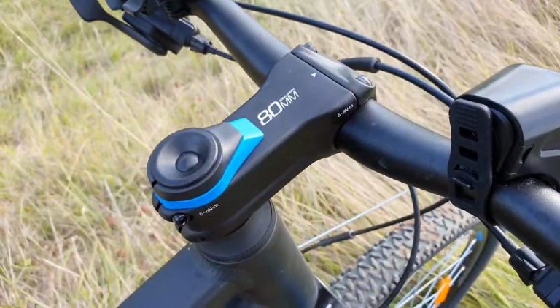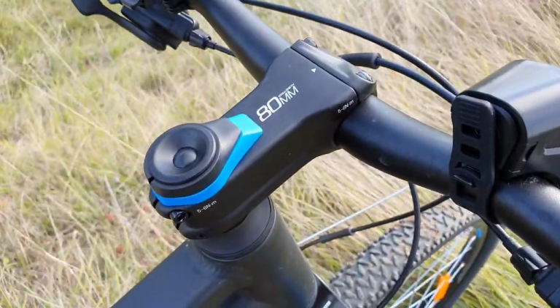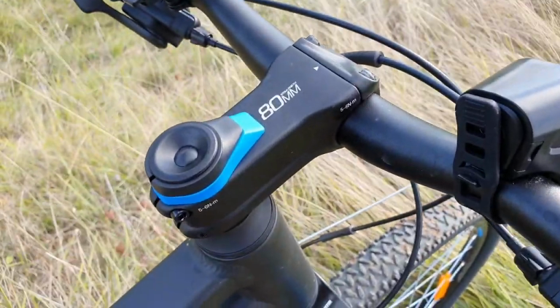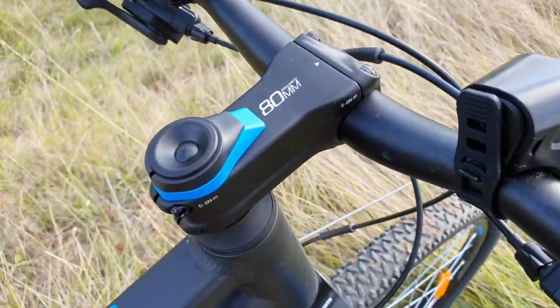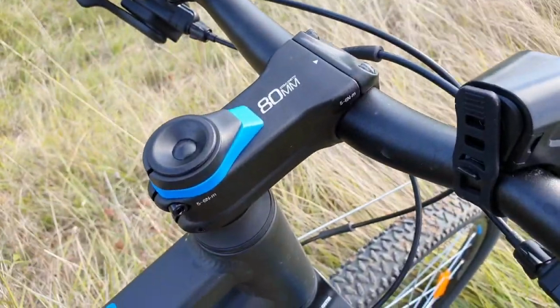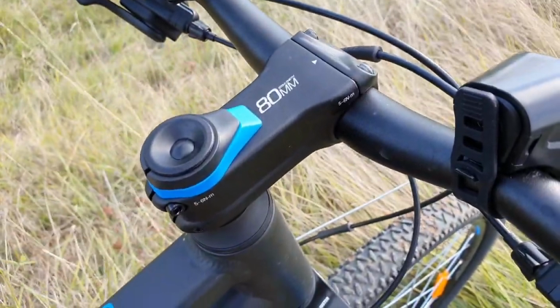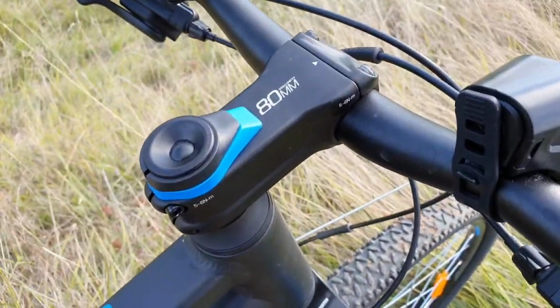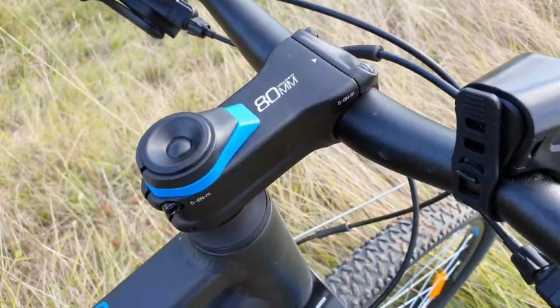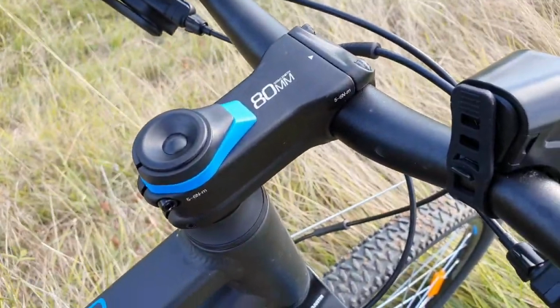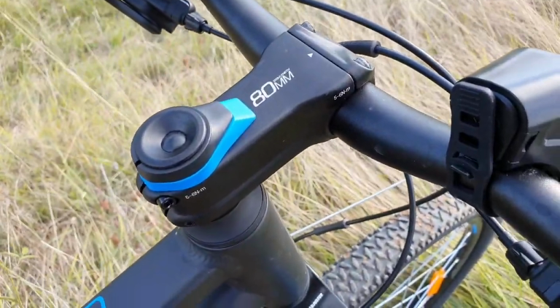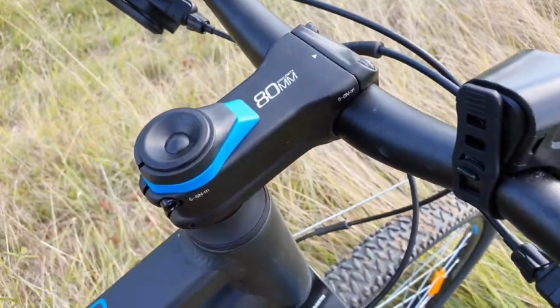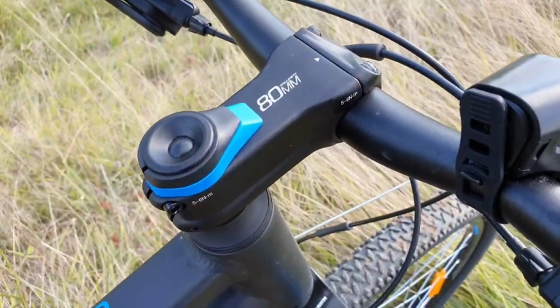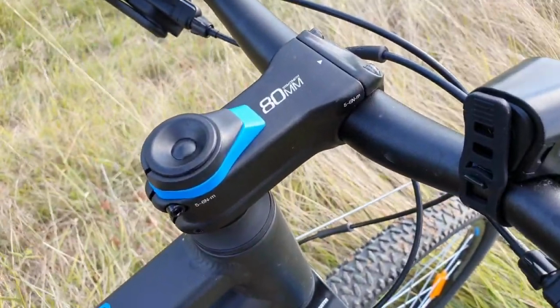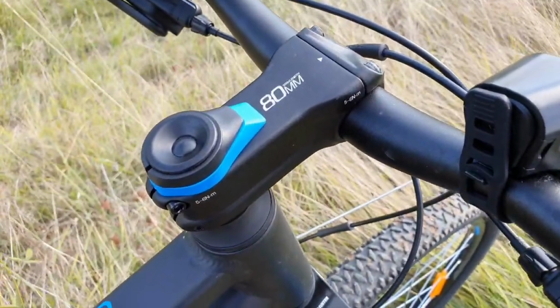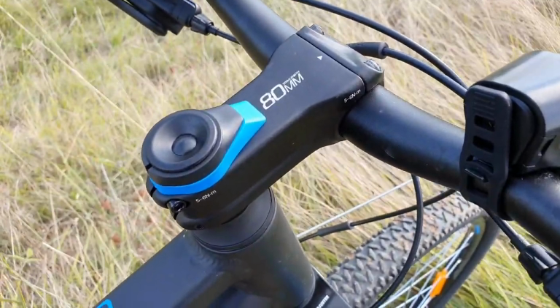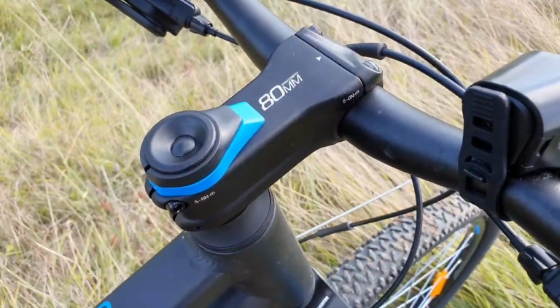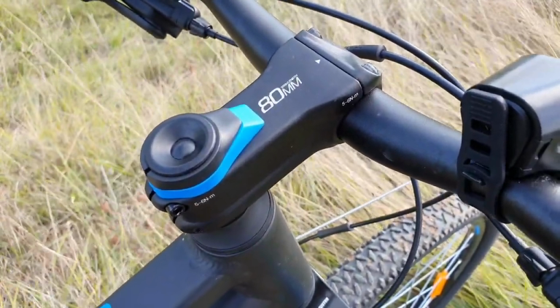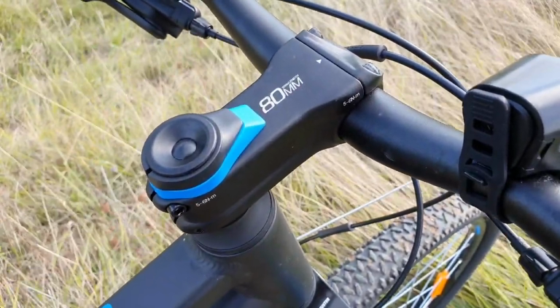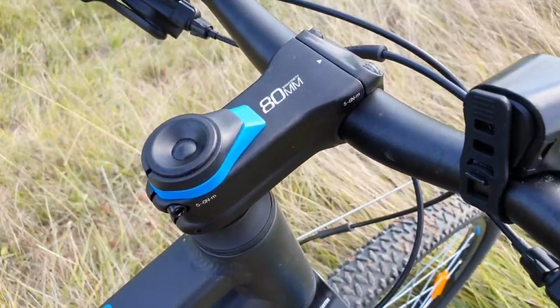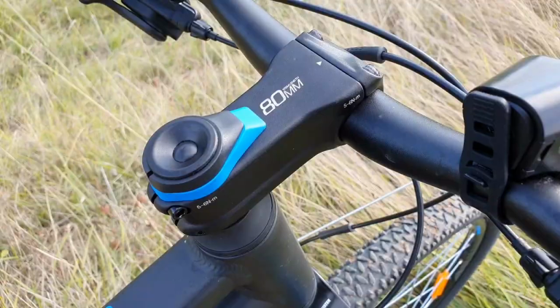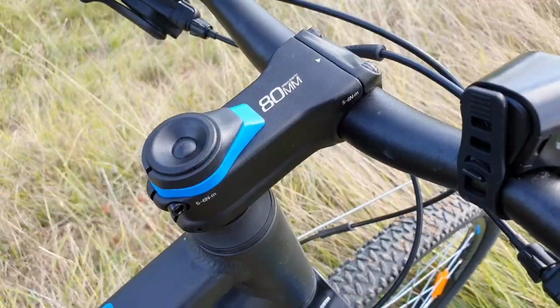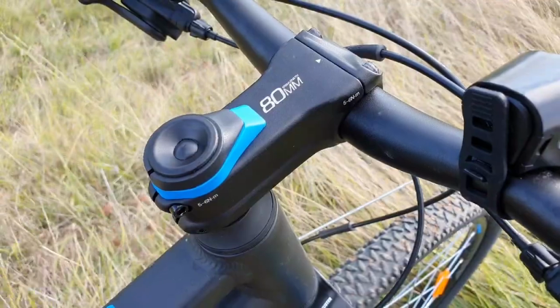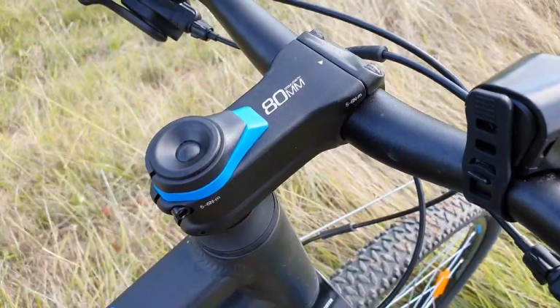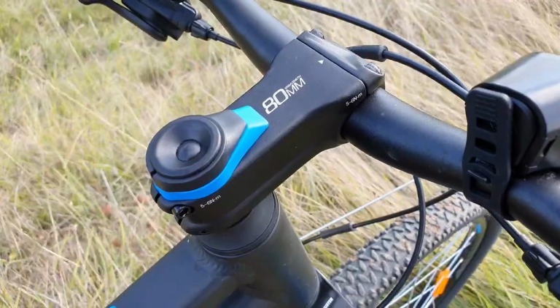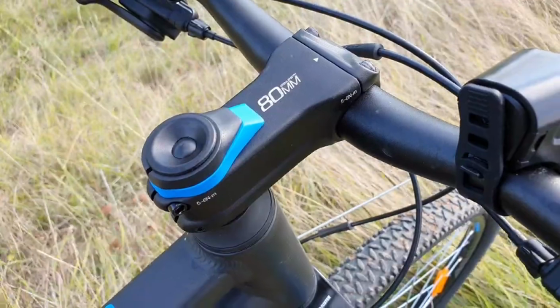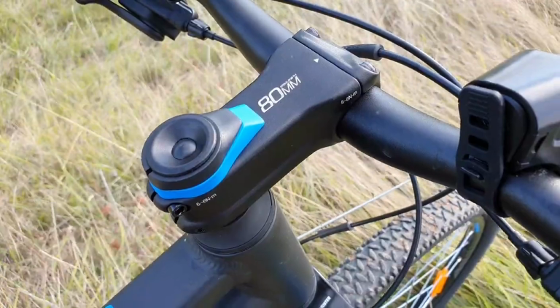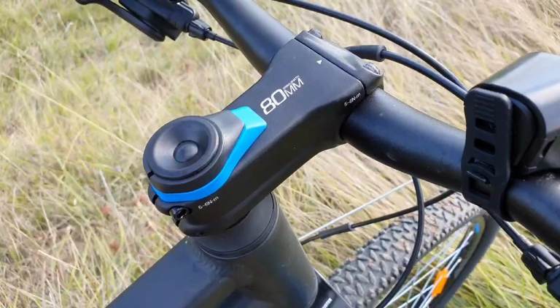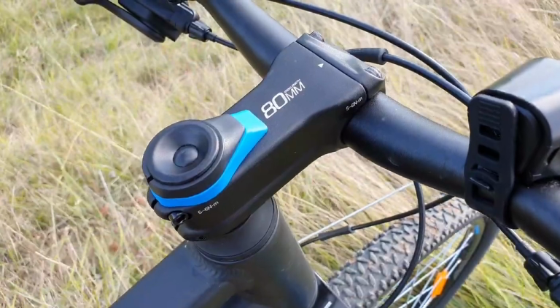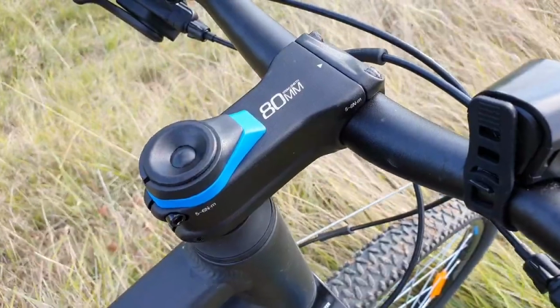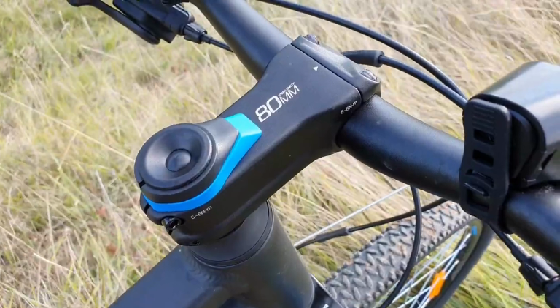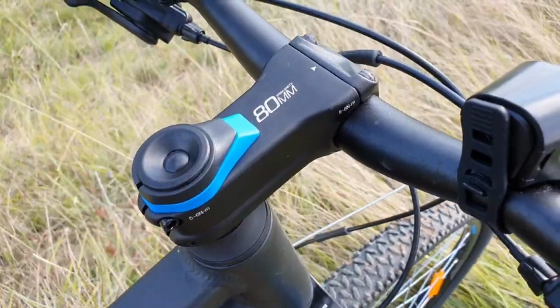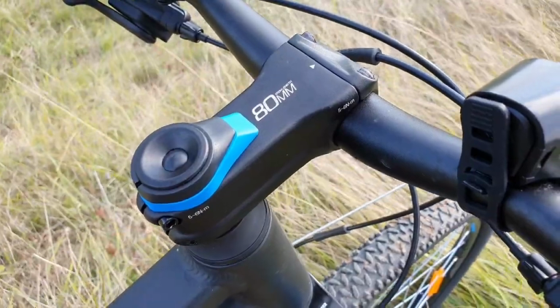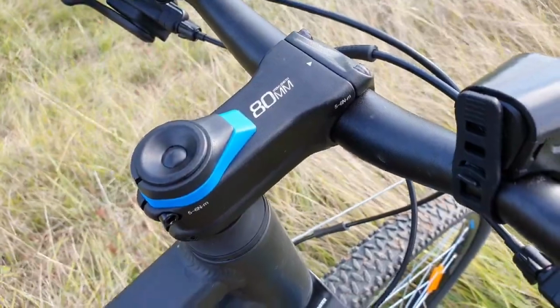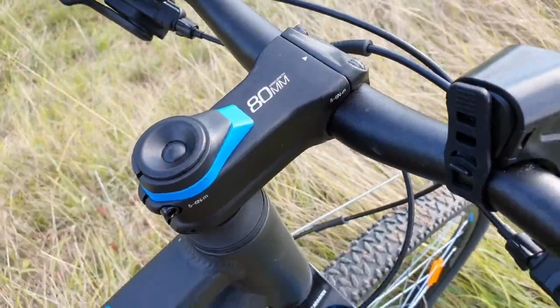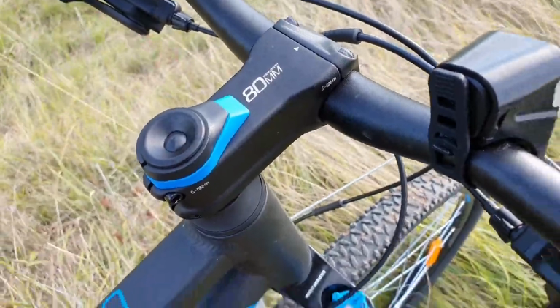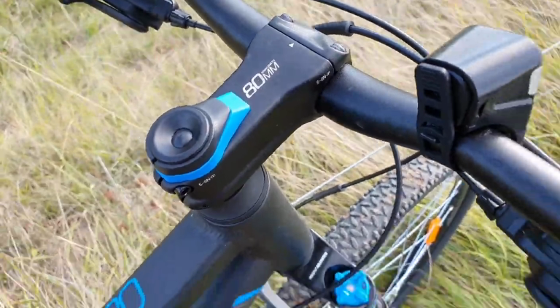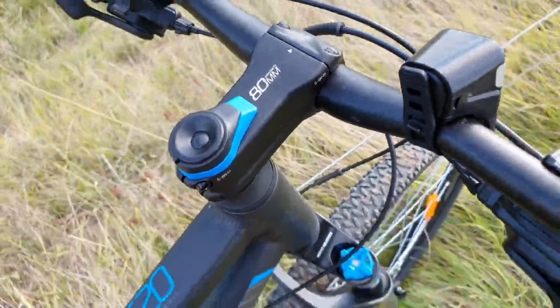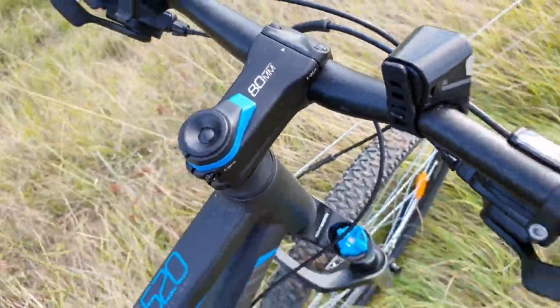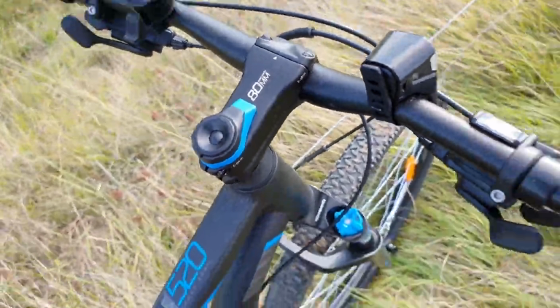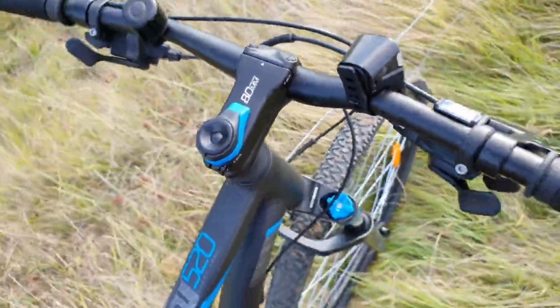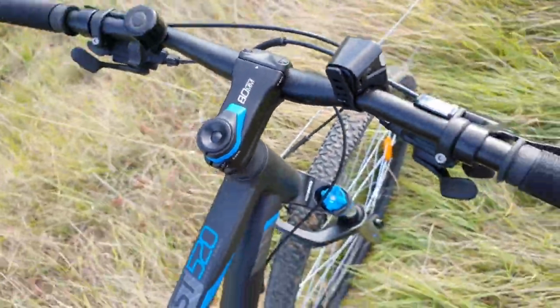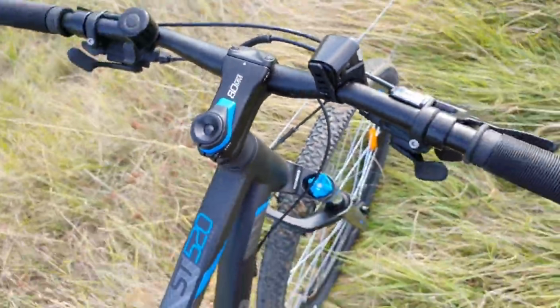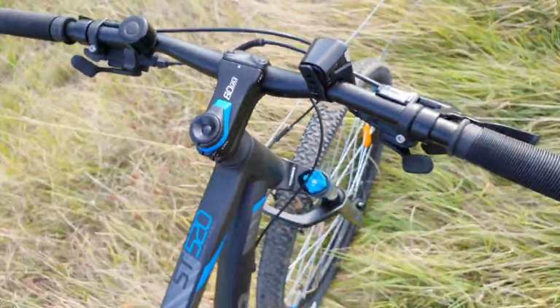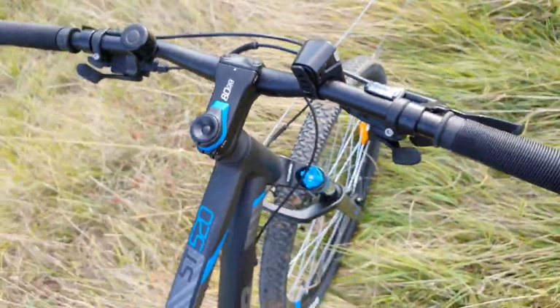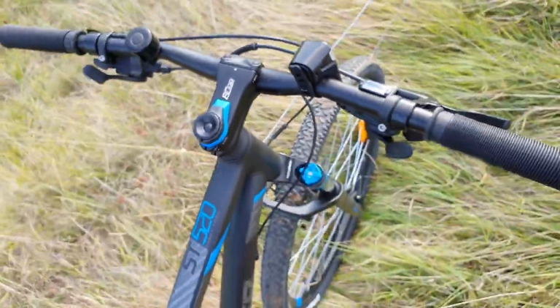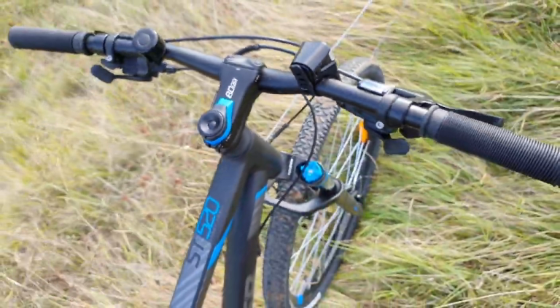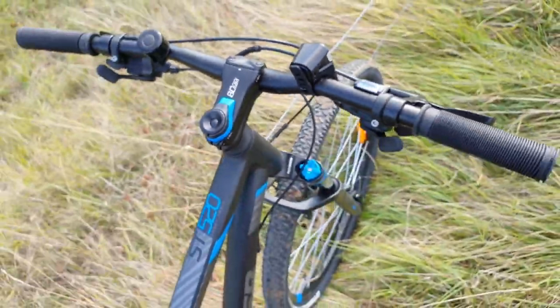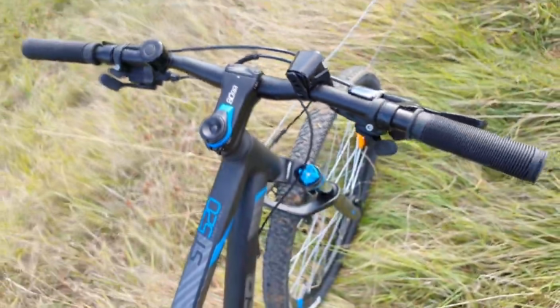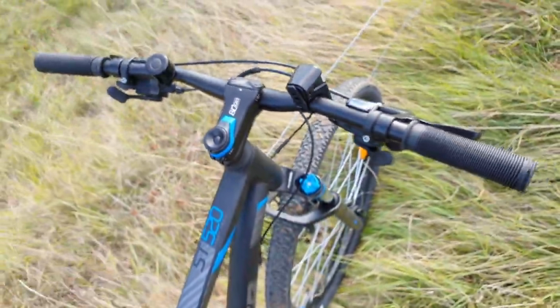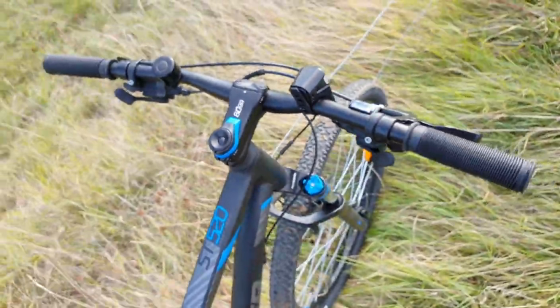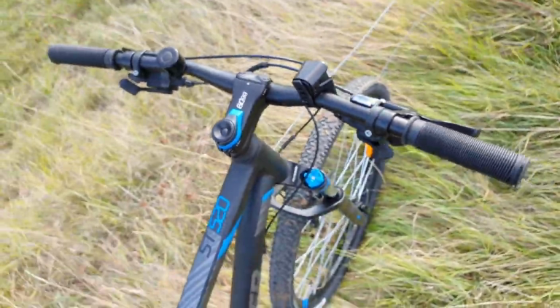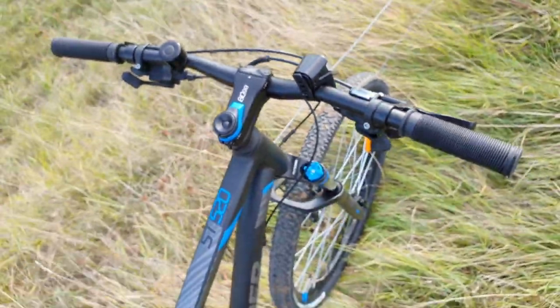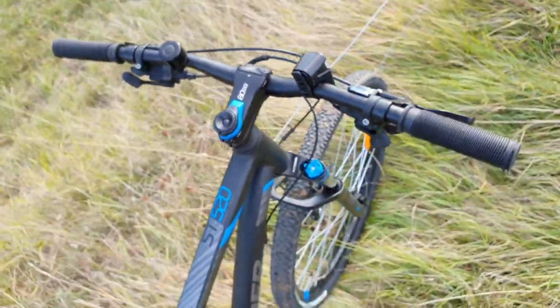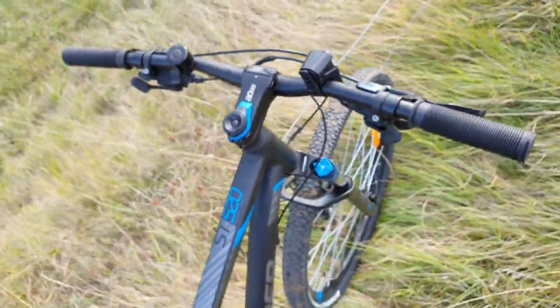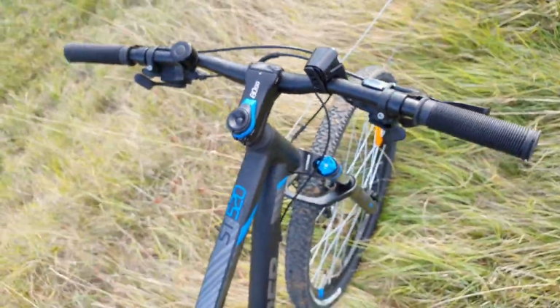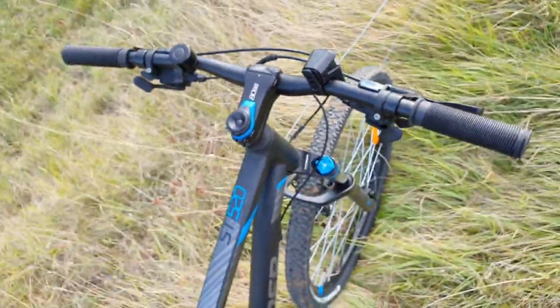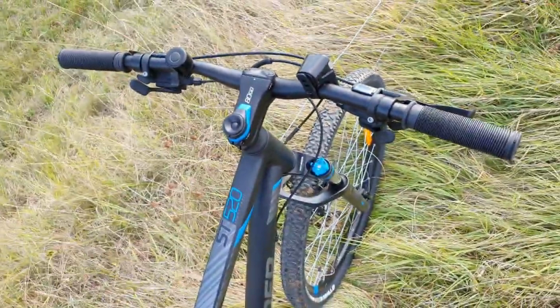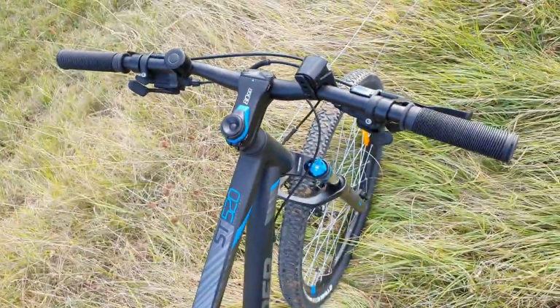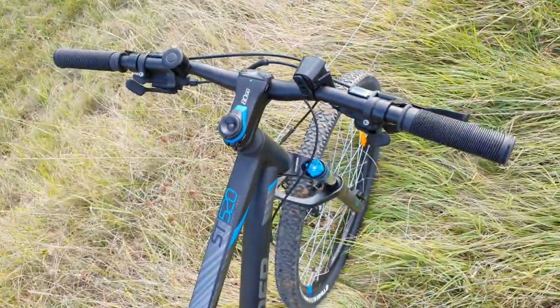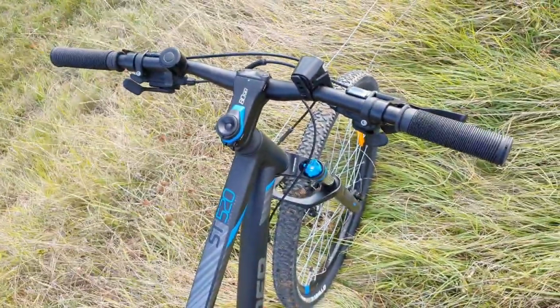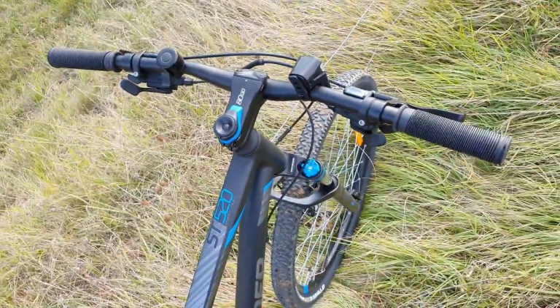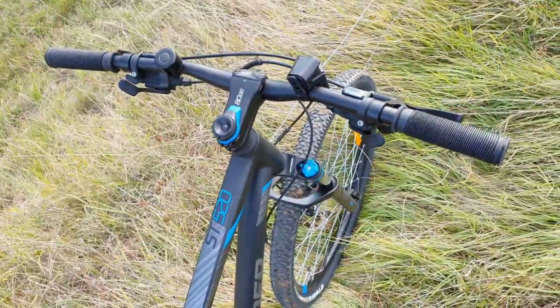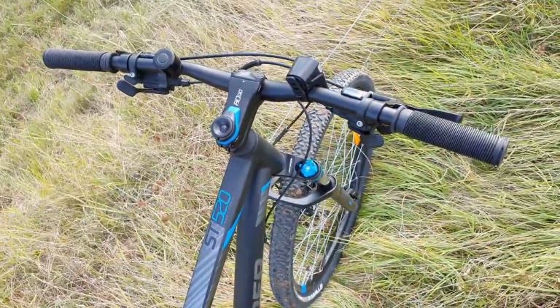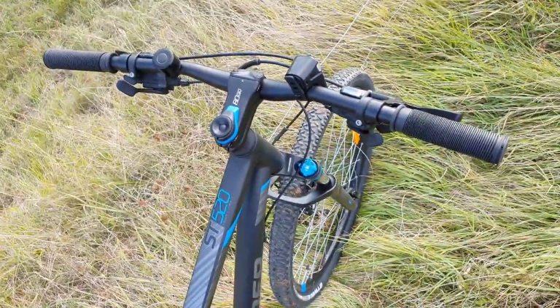We've got an 80 millimeter stem on the front here, and I think that's pretty beefy. The handlebars are nice and wide, so no complaints there.